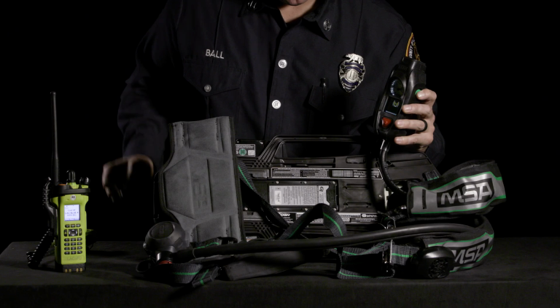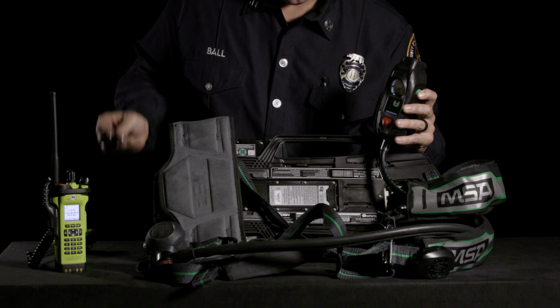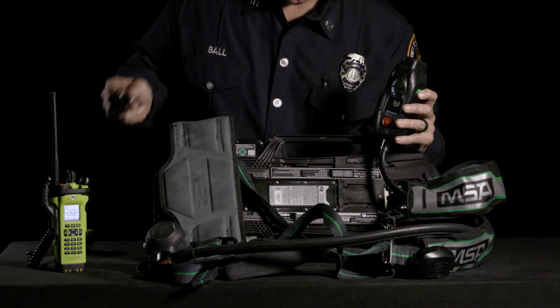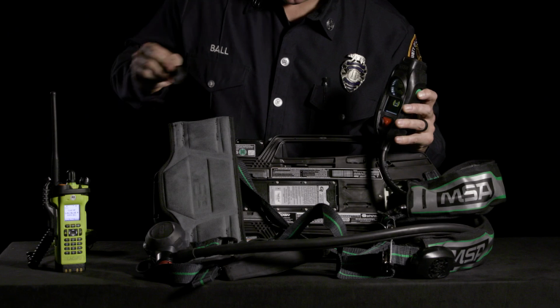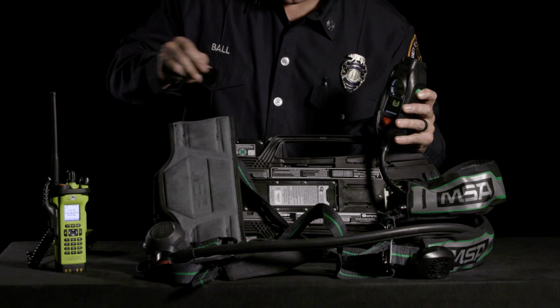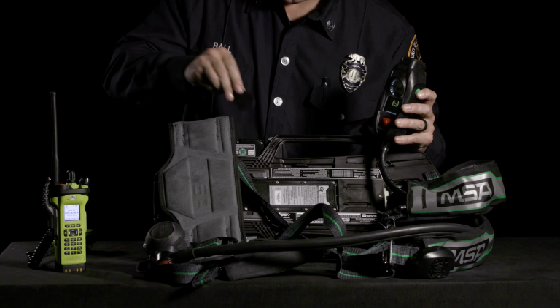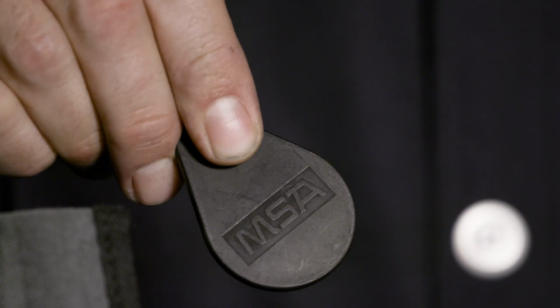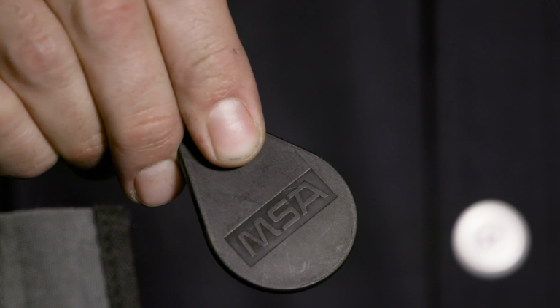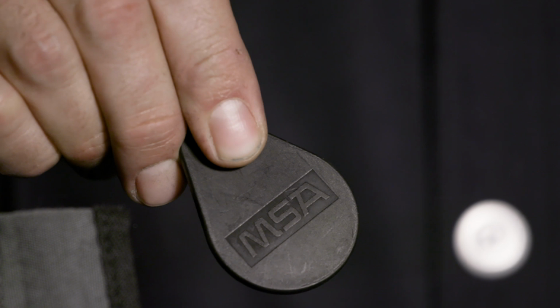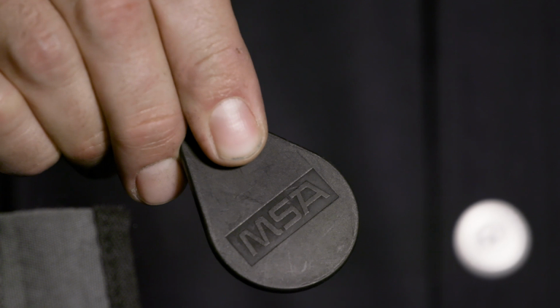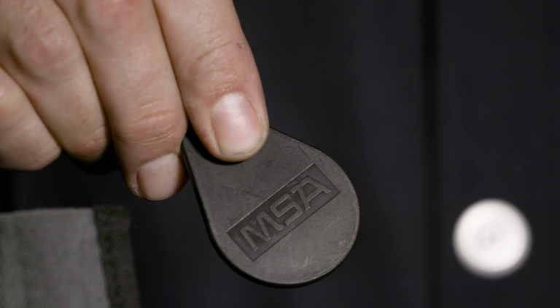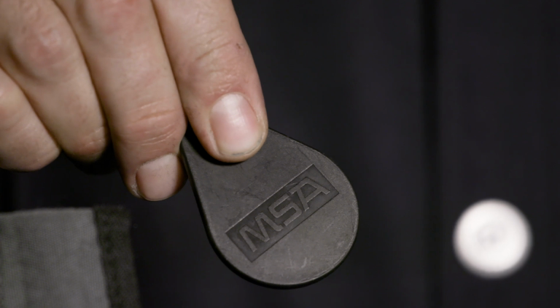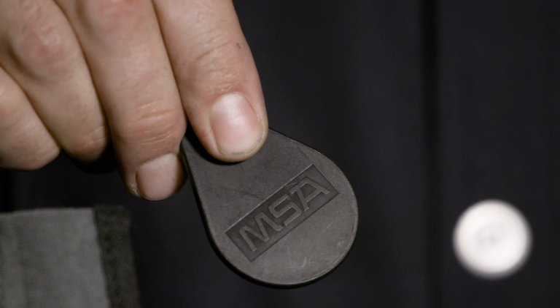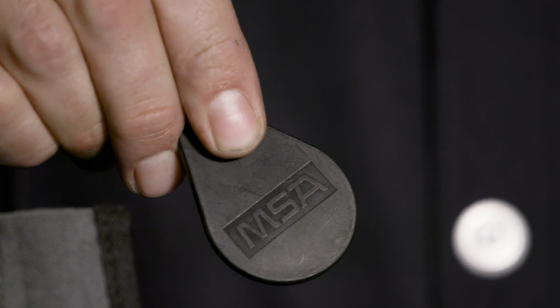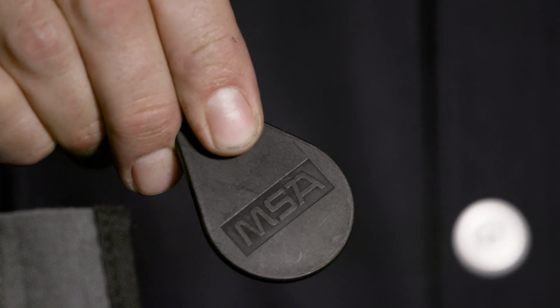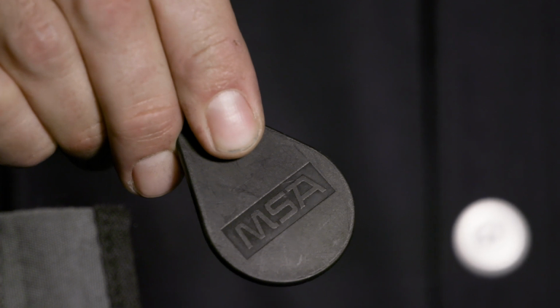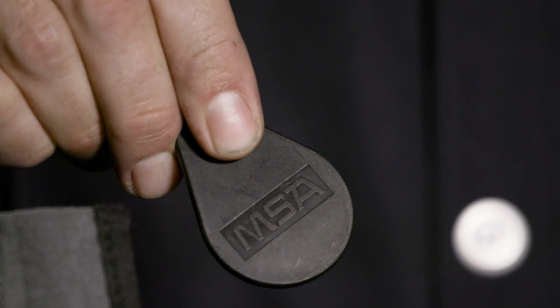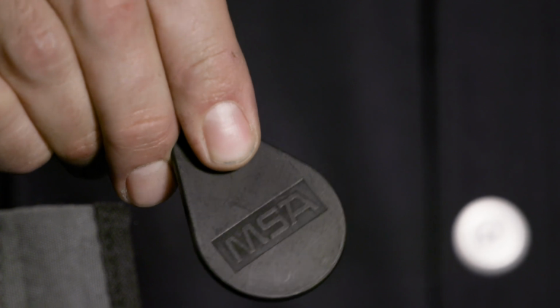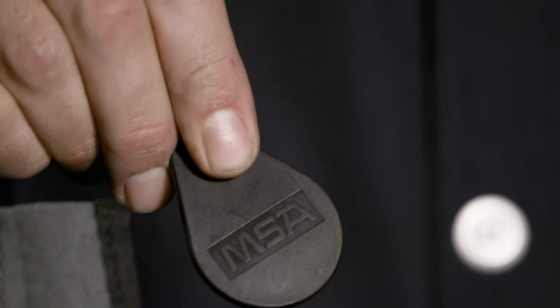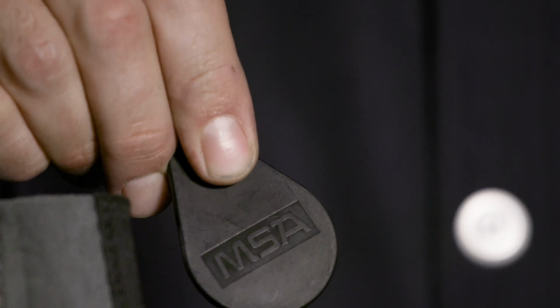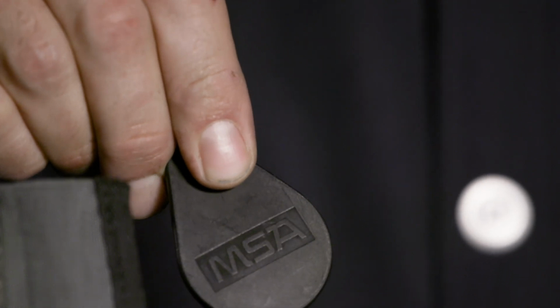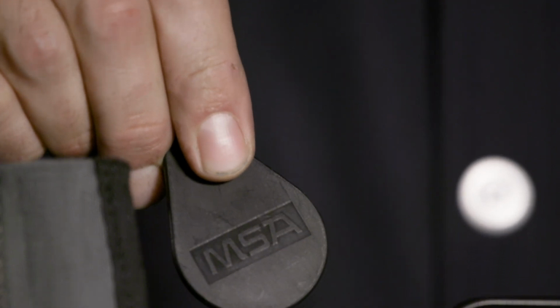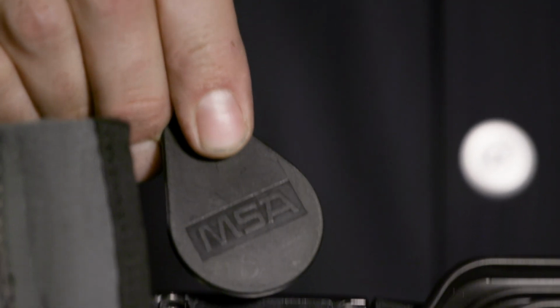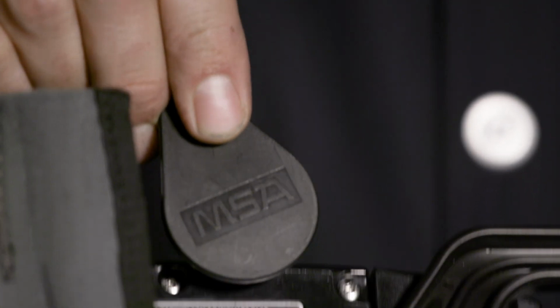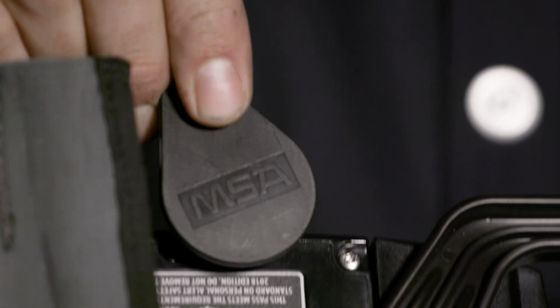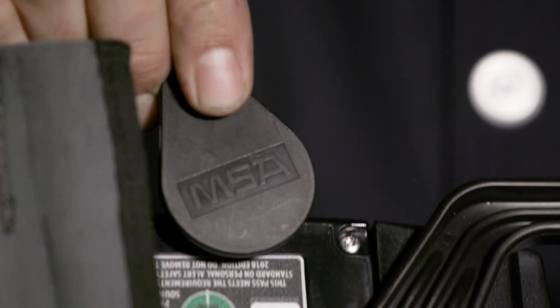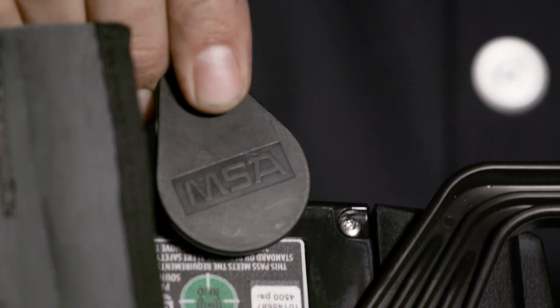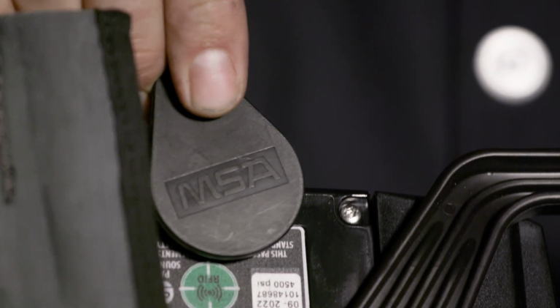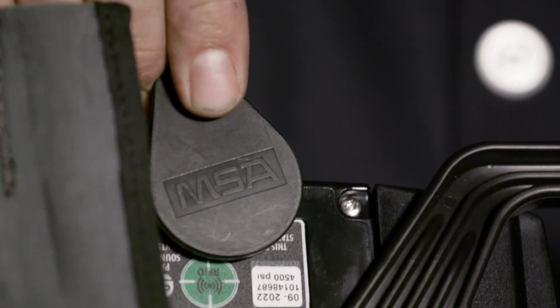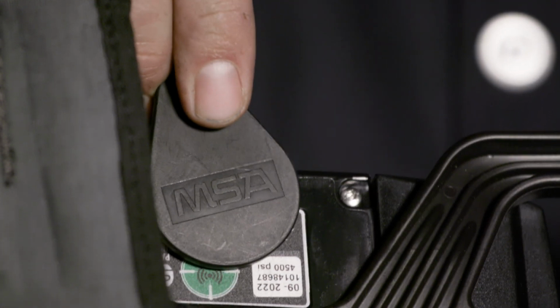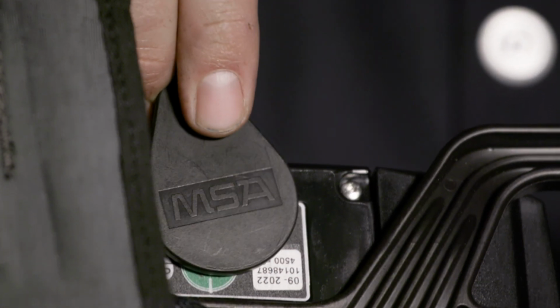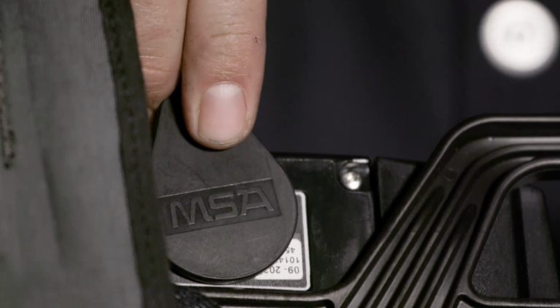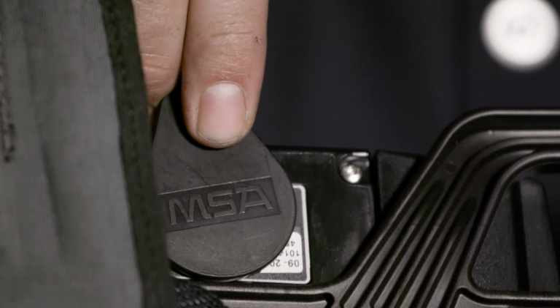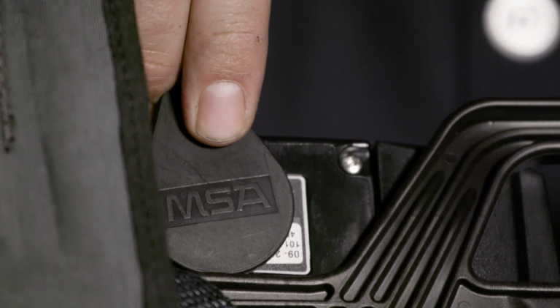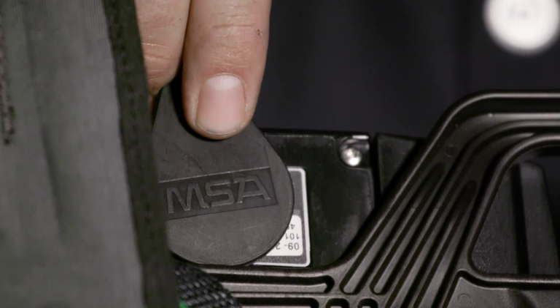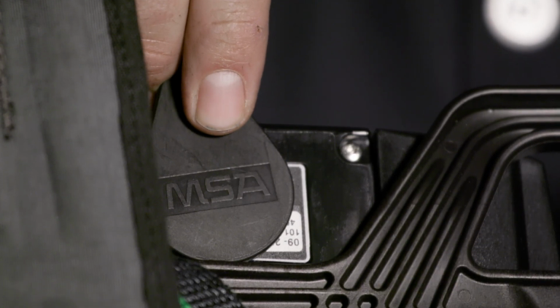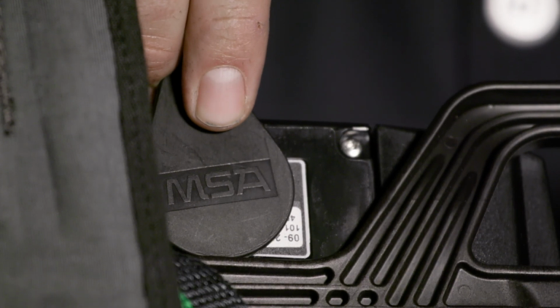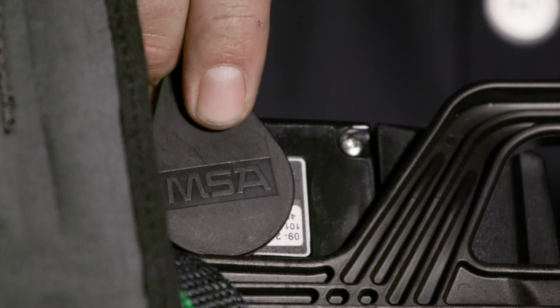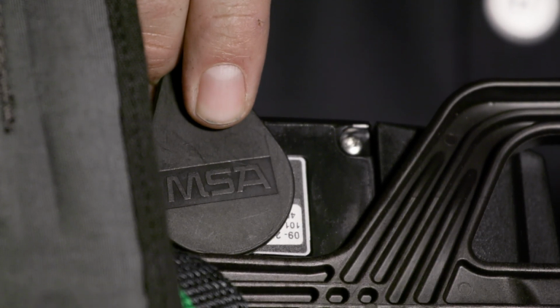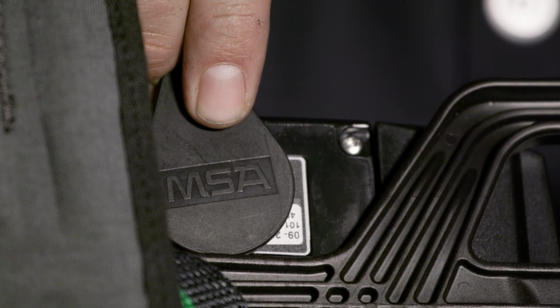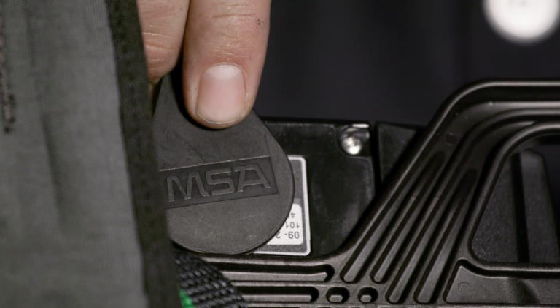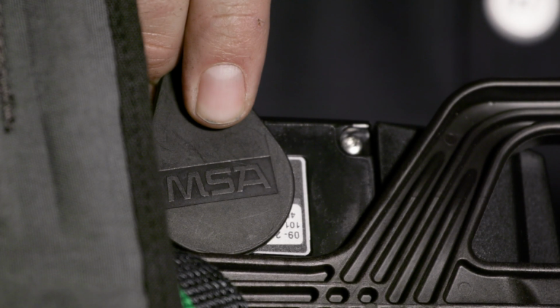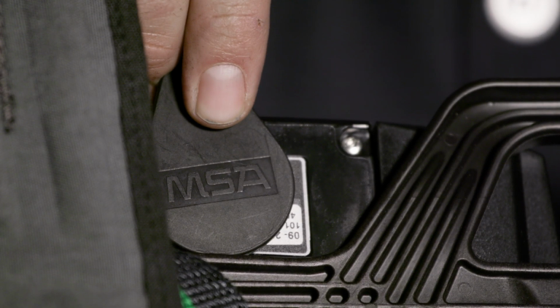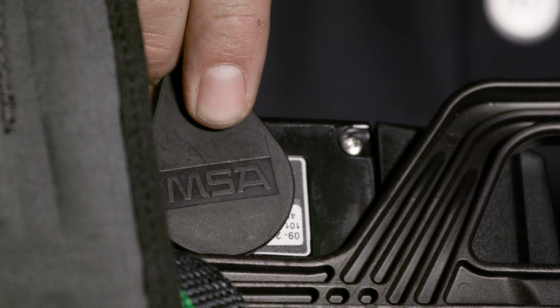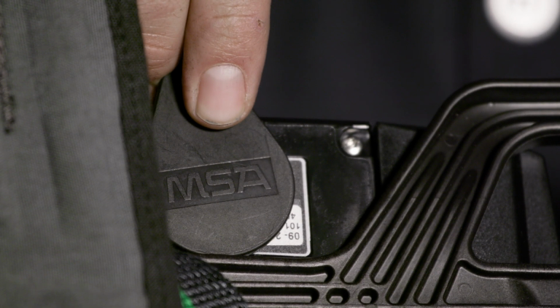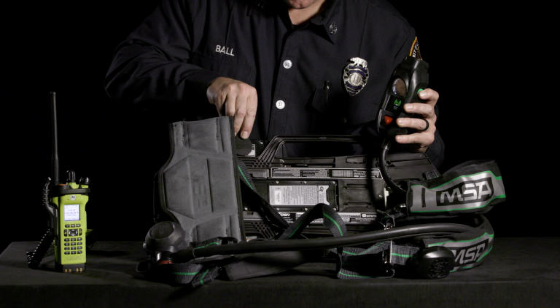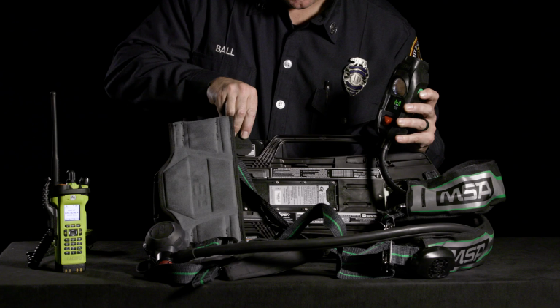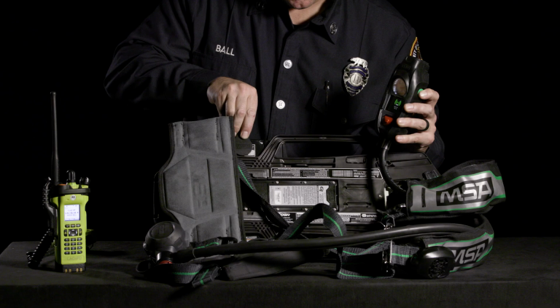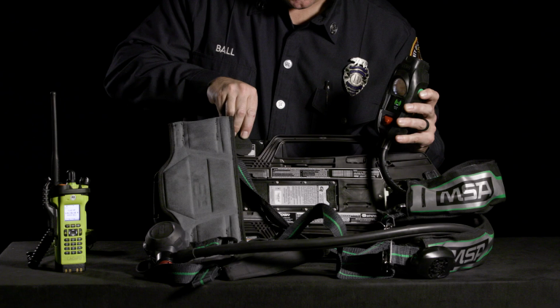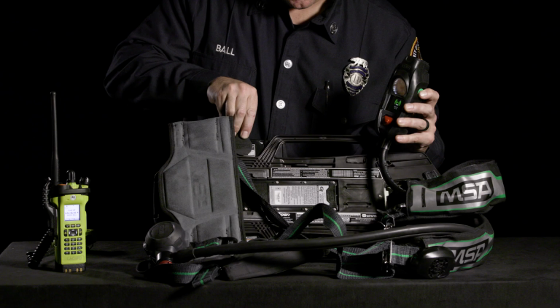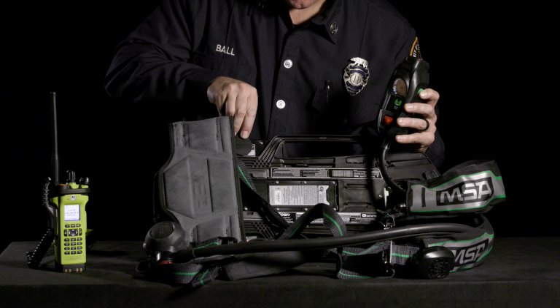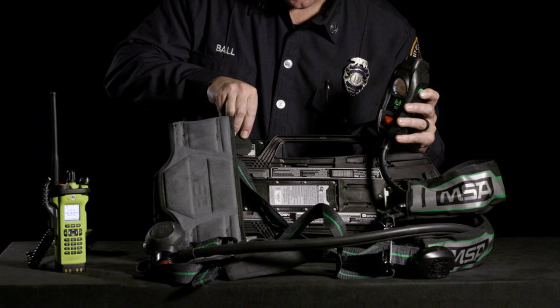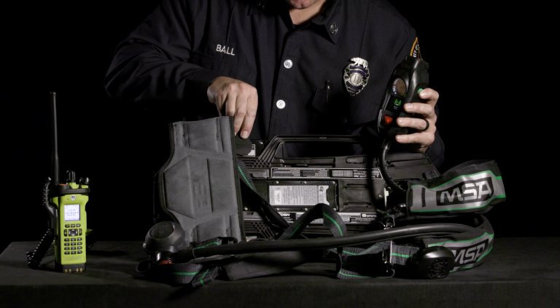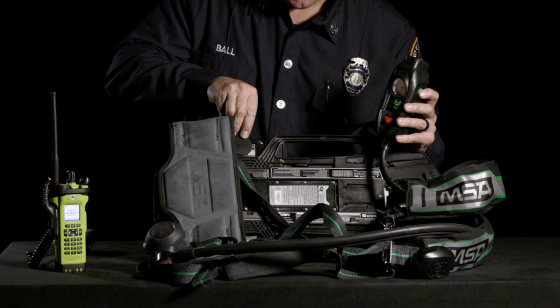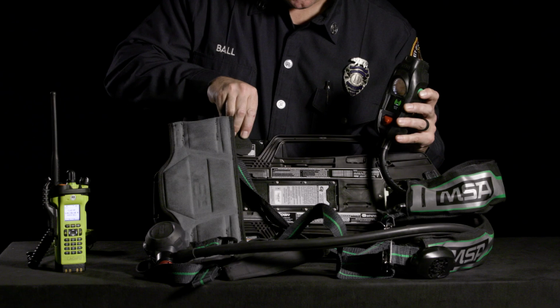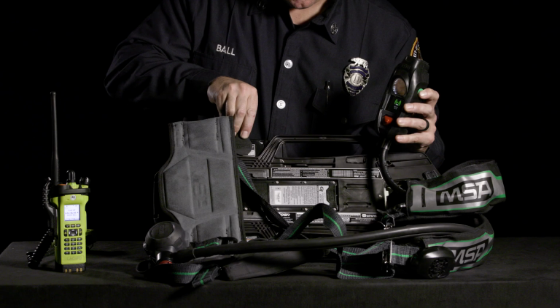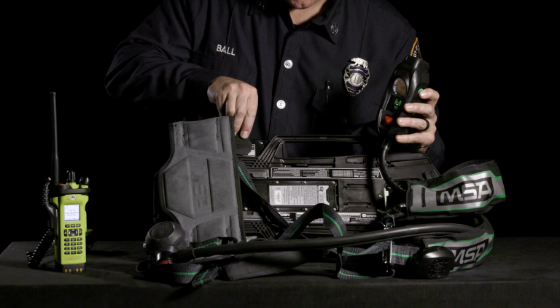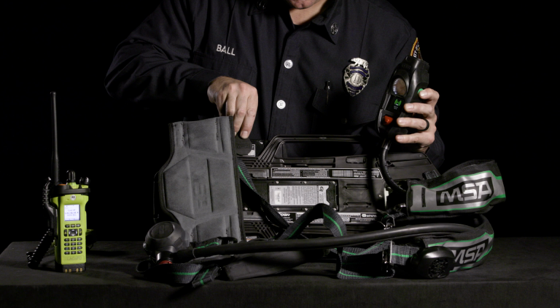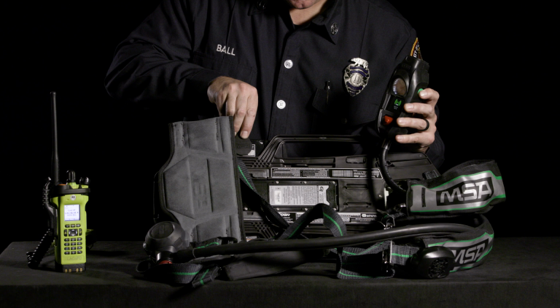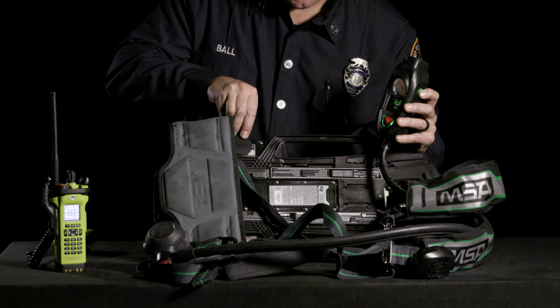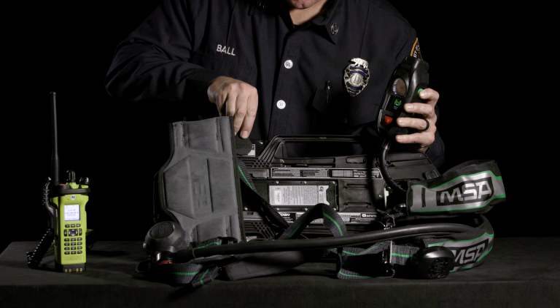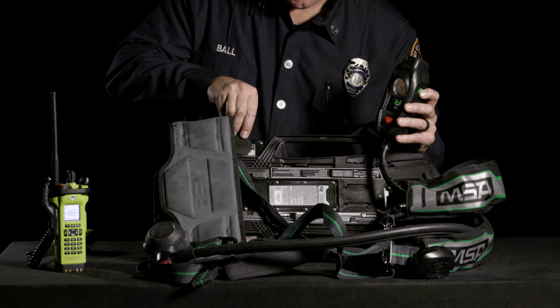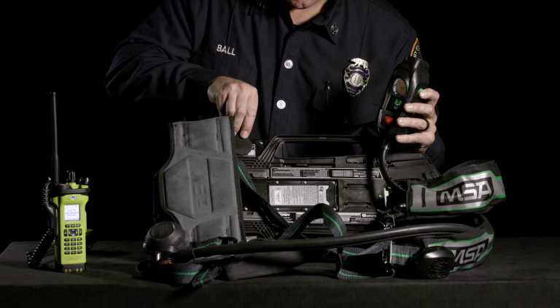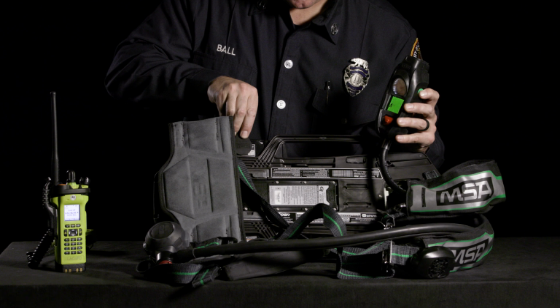Place your assigned radio RFID pairing tag over the green crosshairs located above the hip pad.